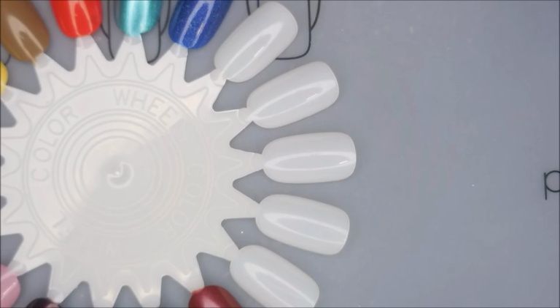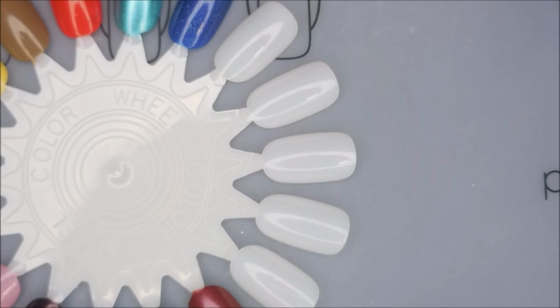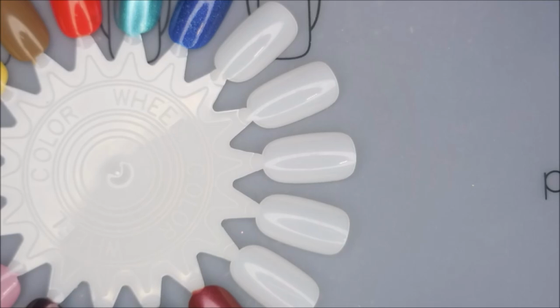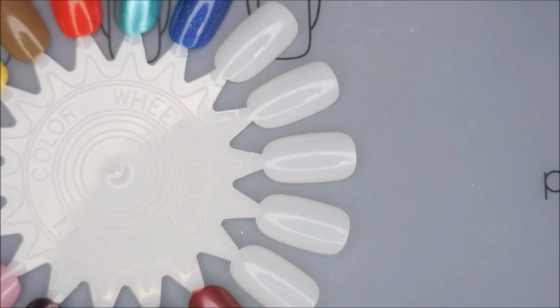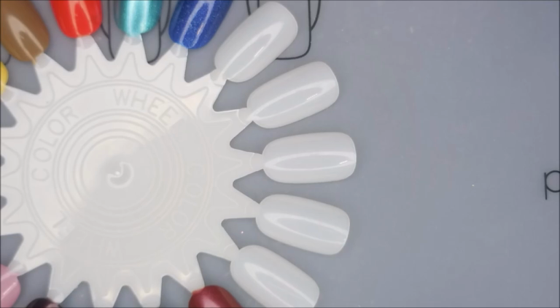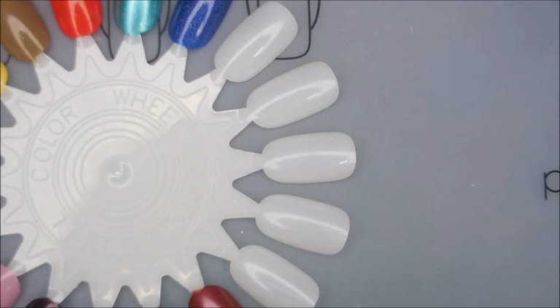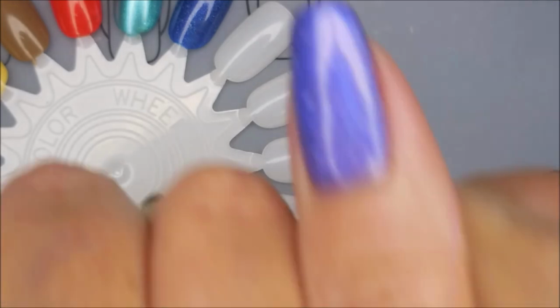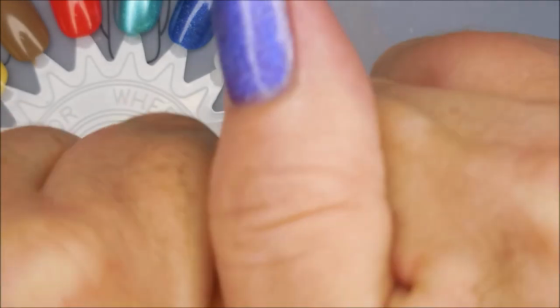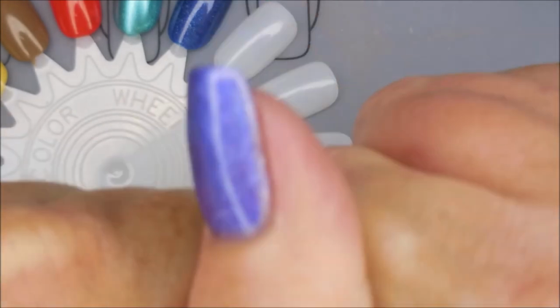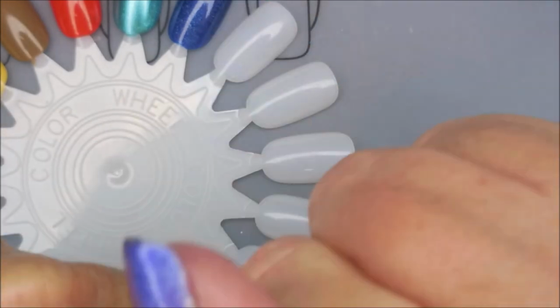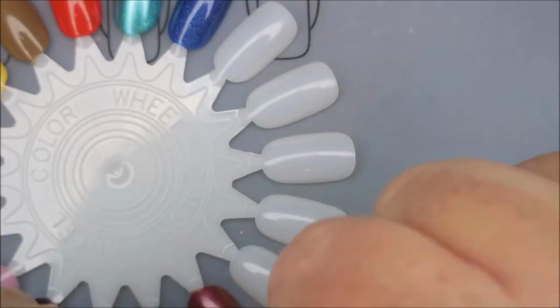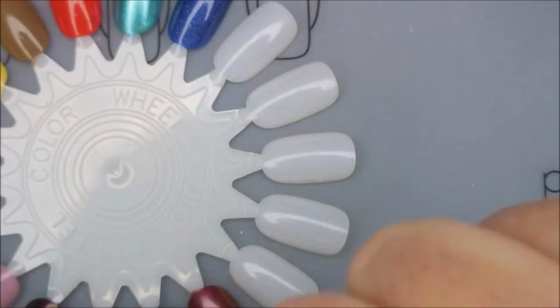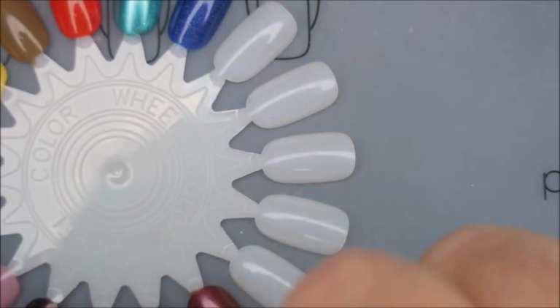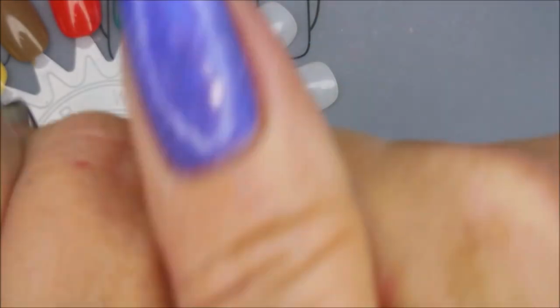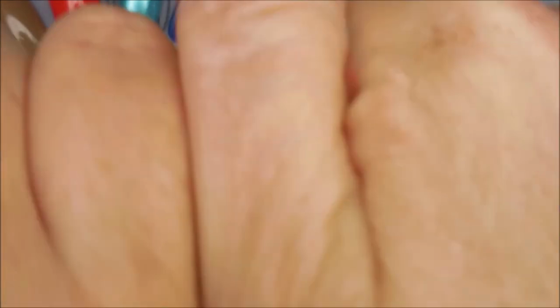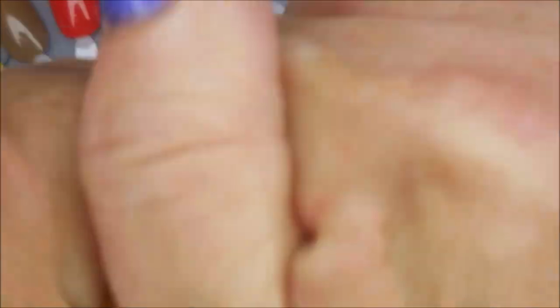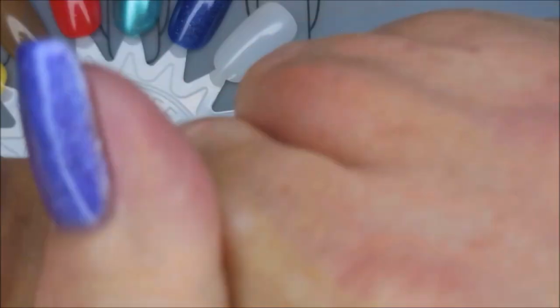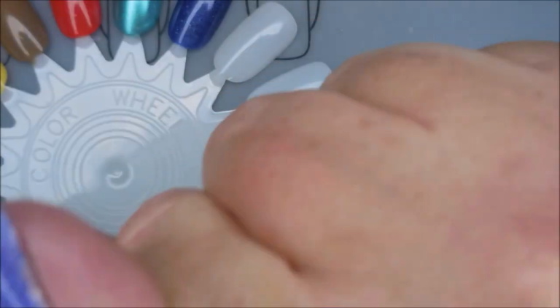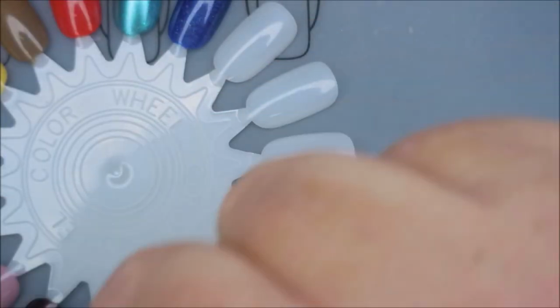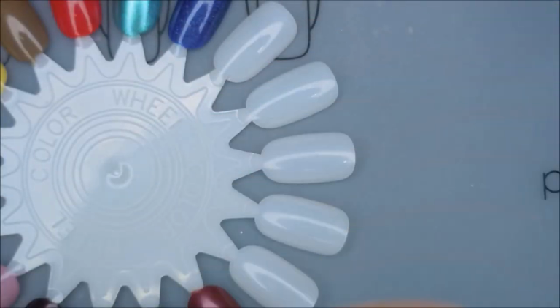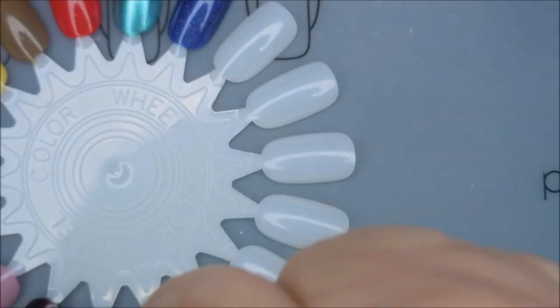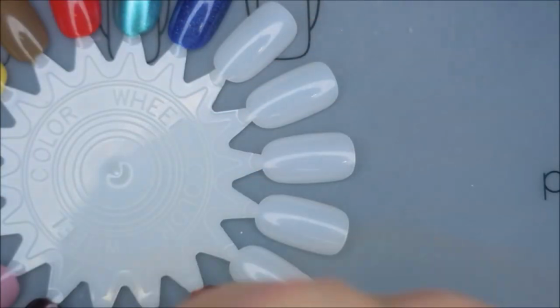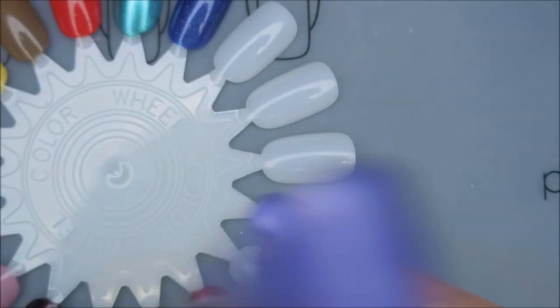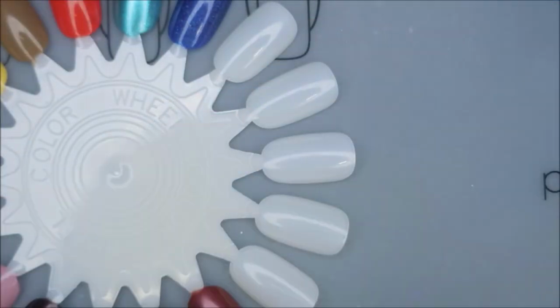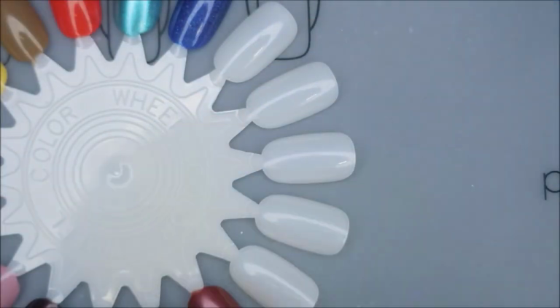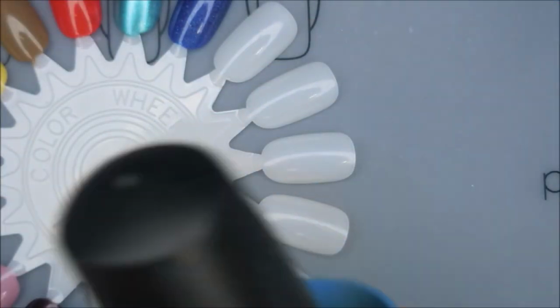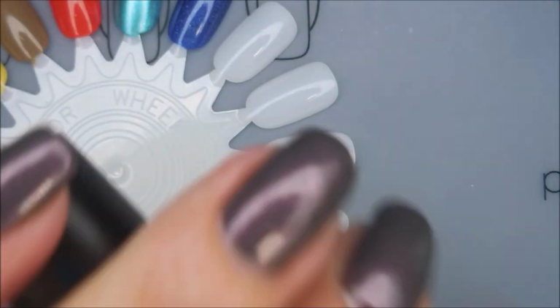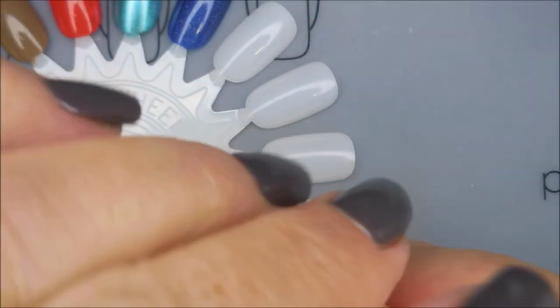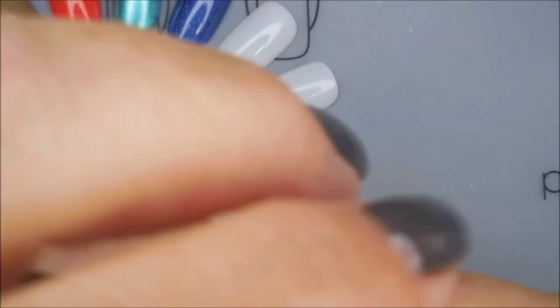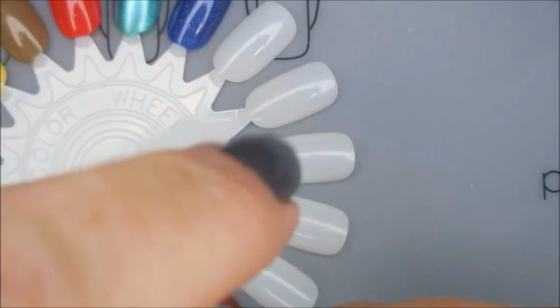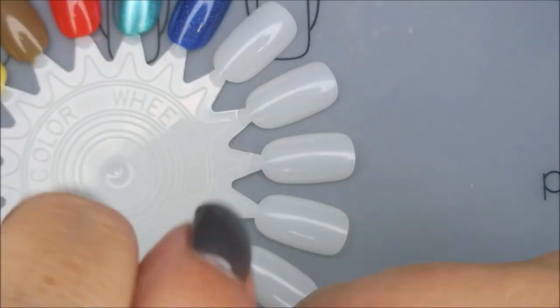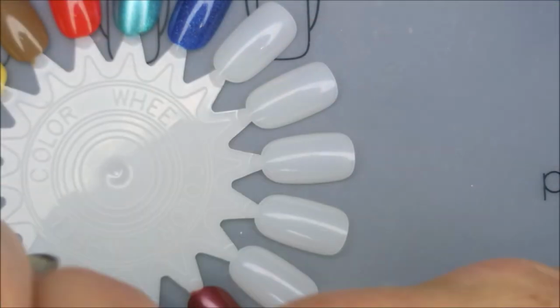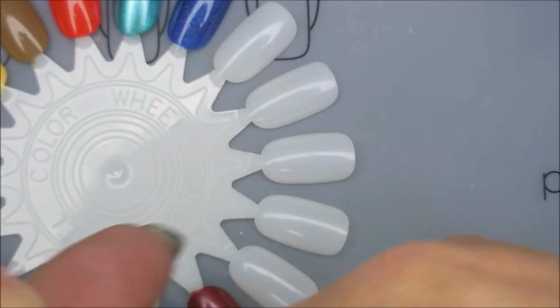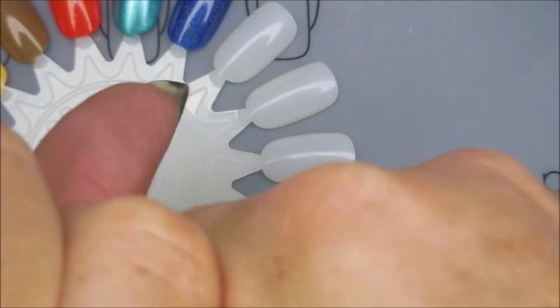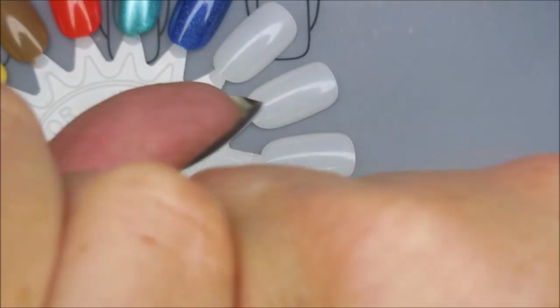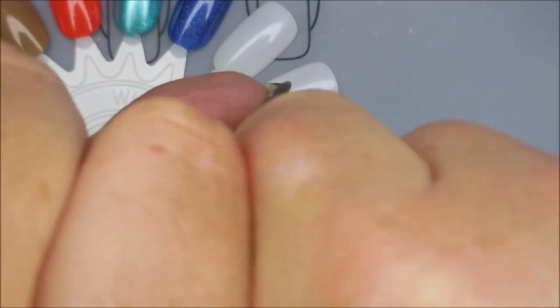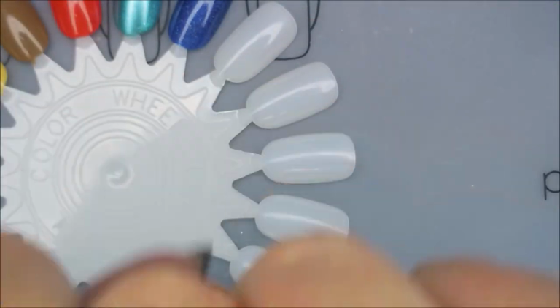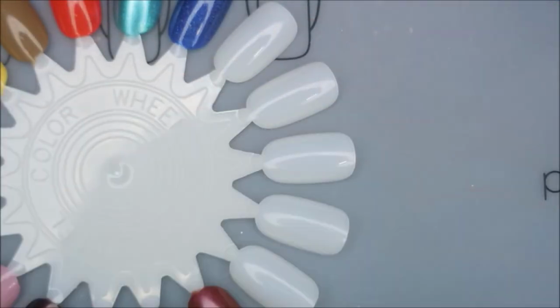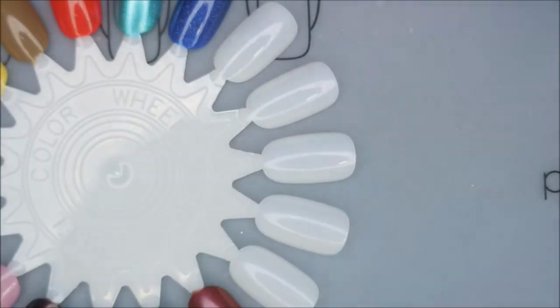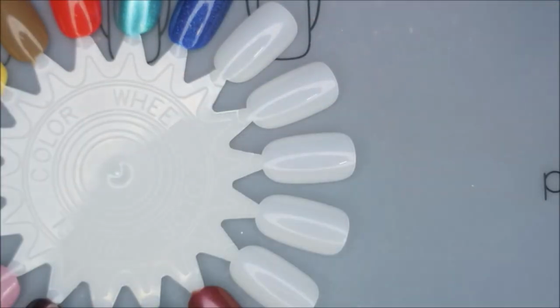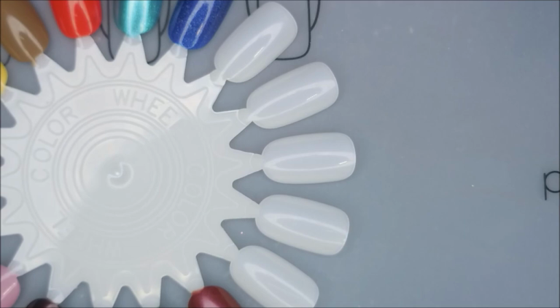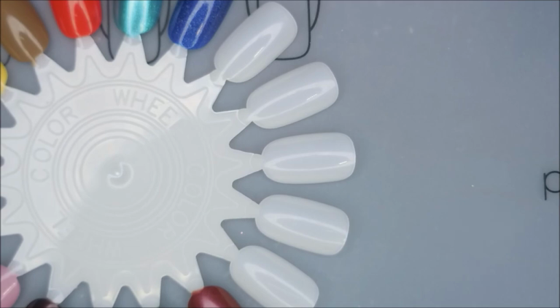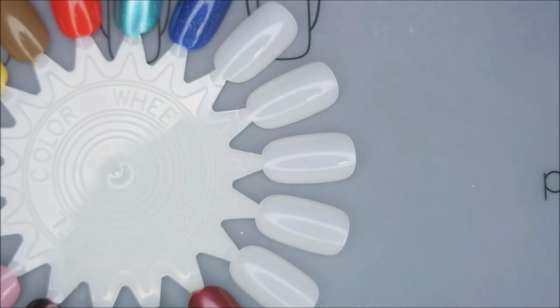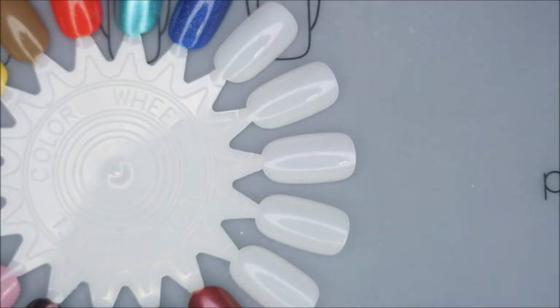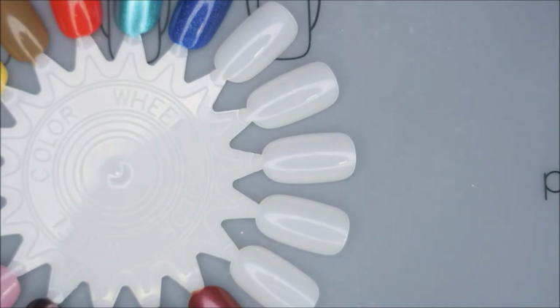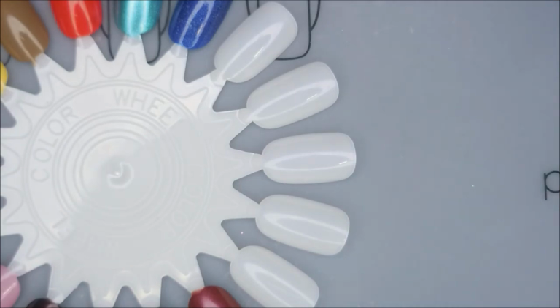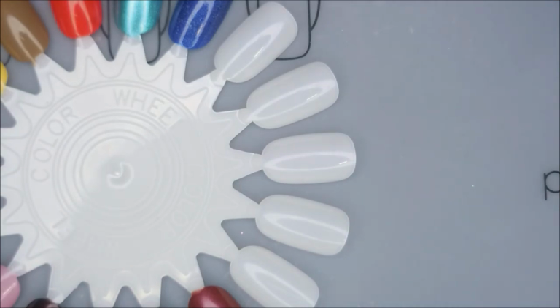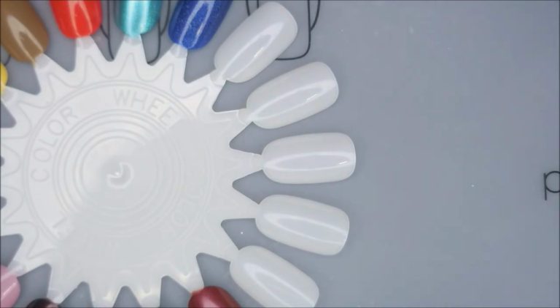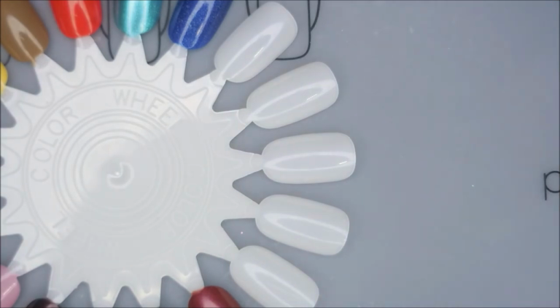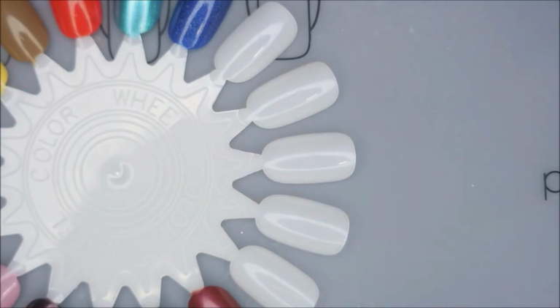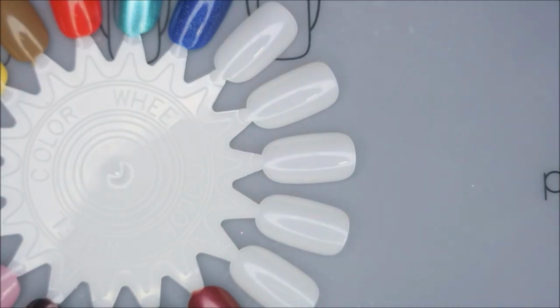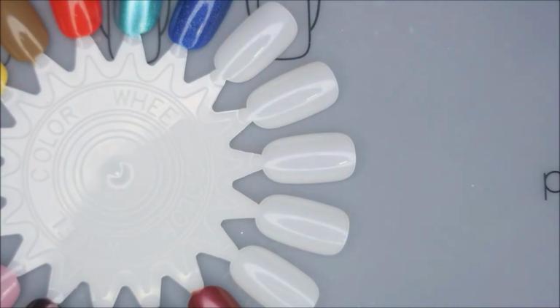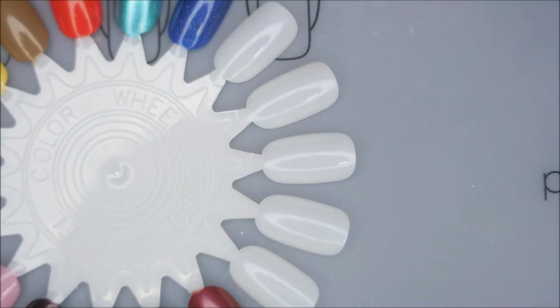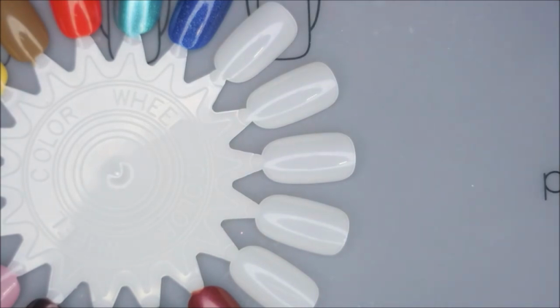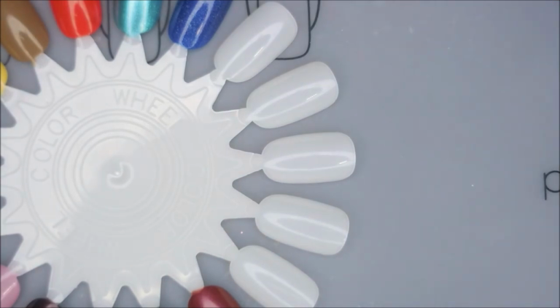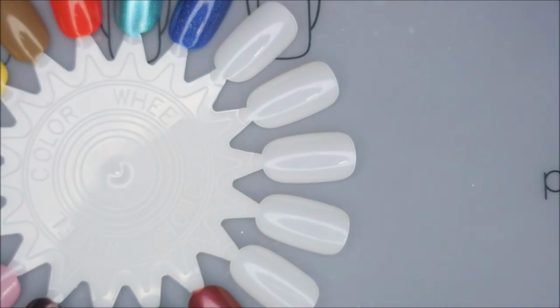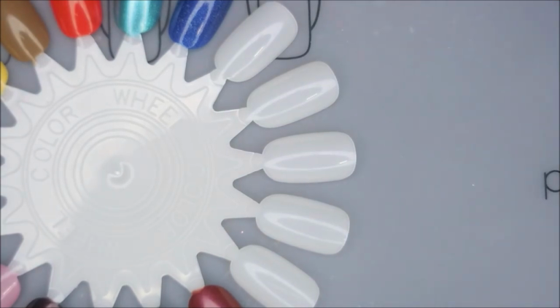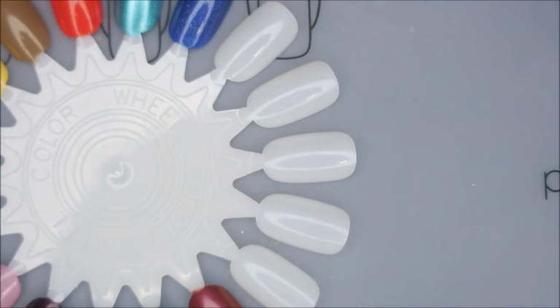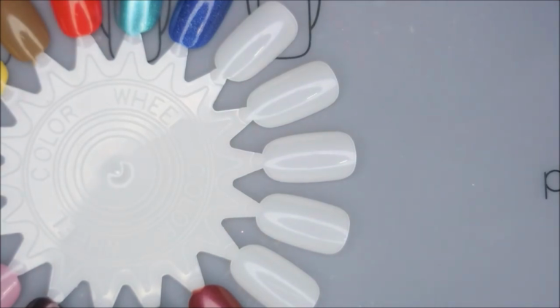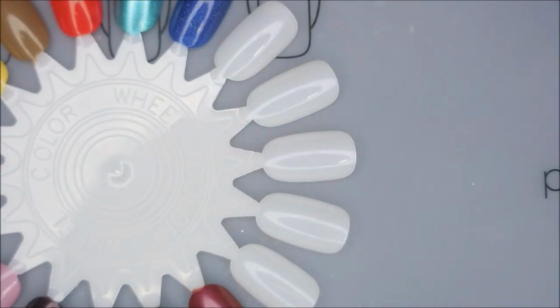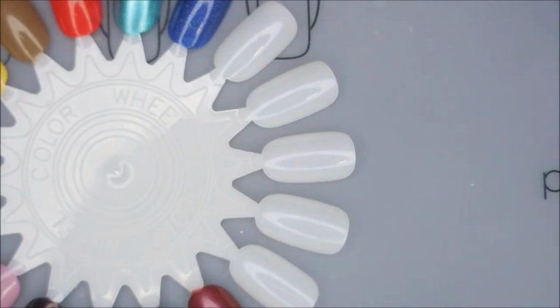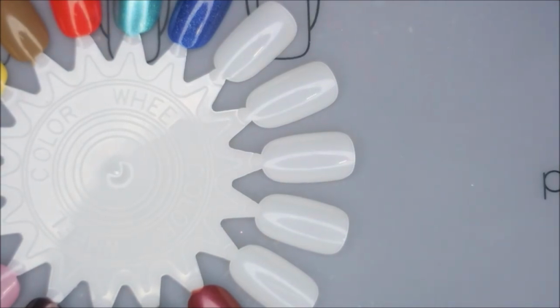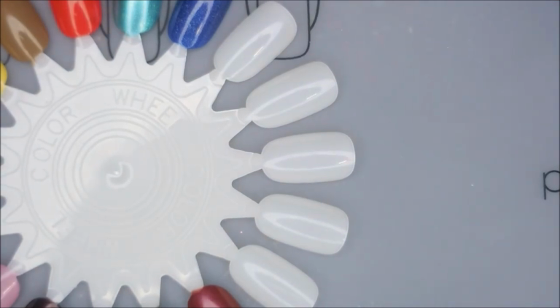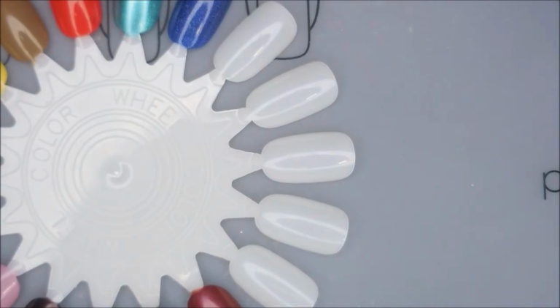And look — y'all, Tara puts these caps on so hard I can't get it off. Lord have mercy. I'll be right back.